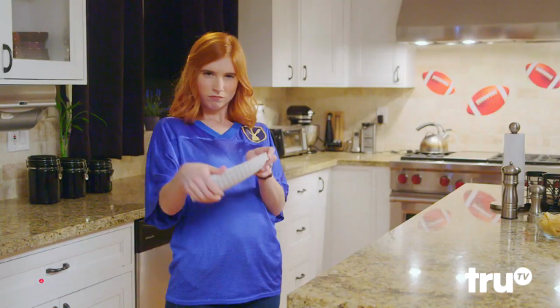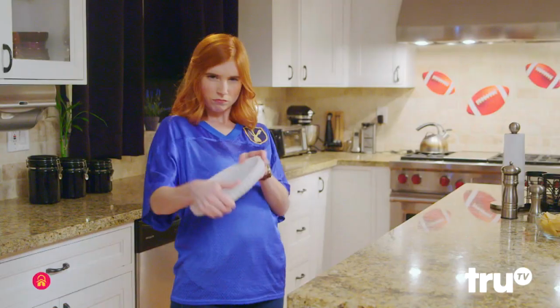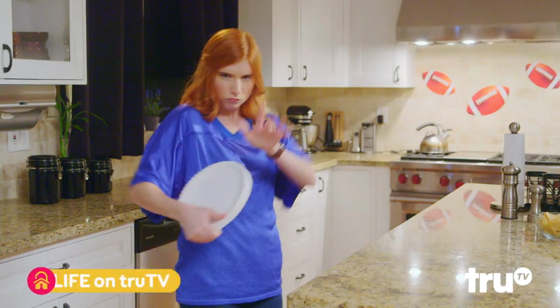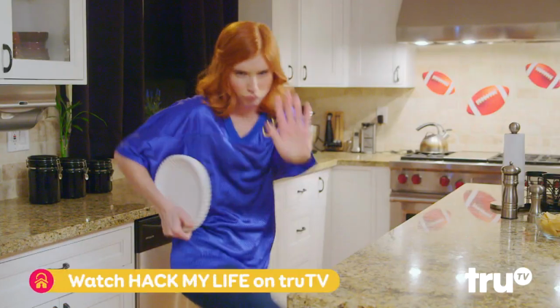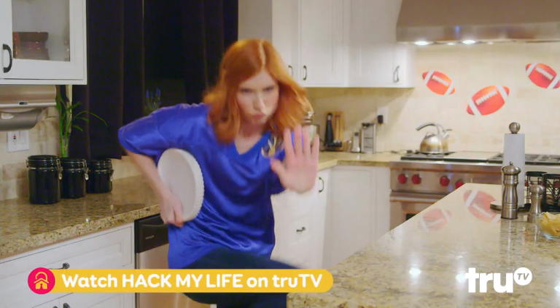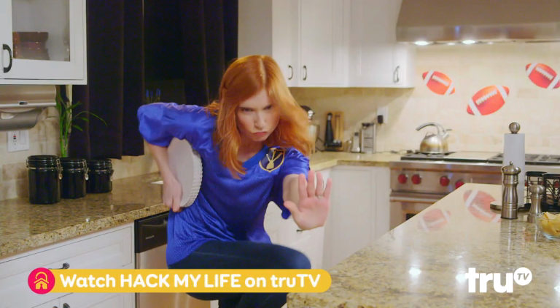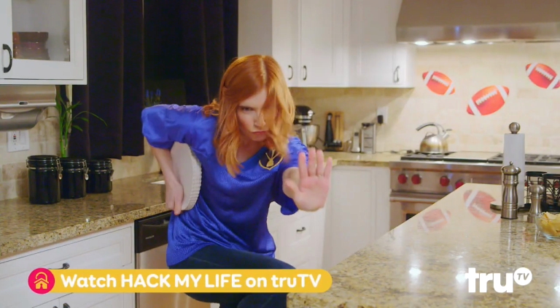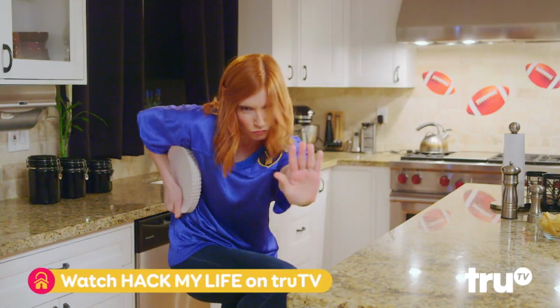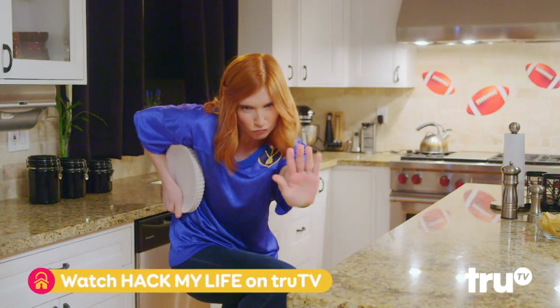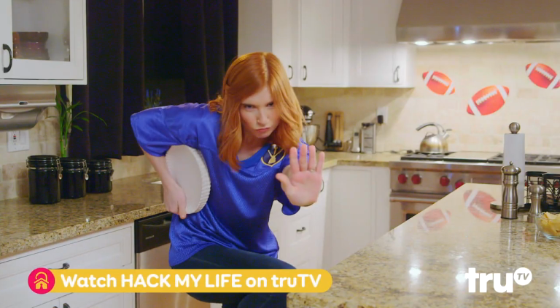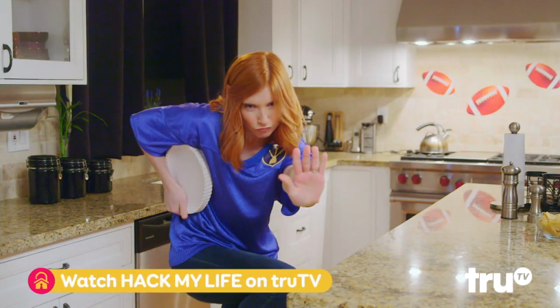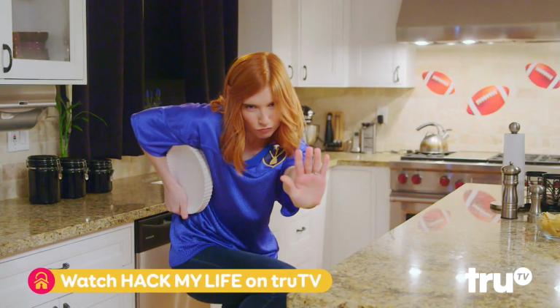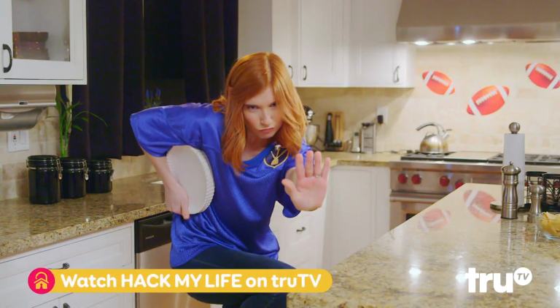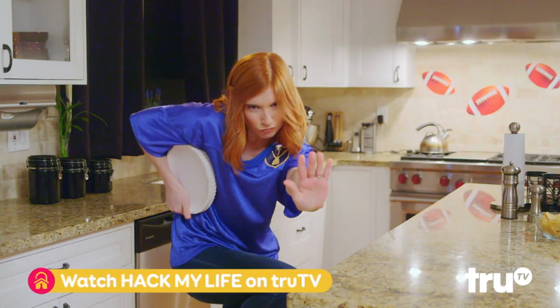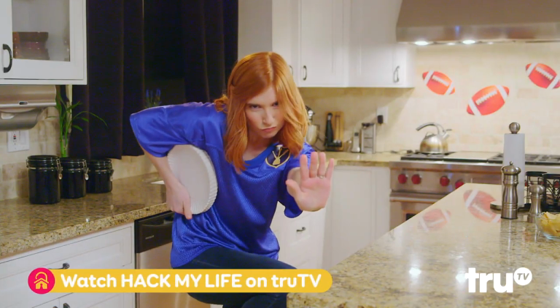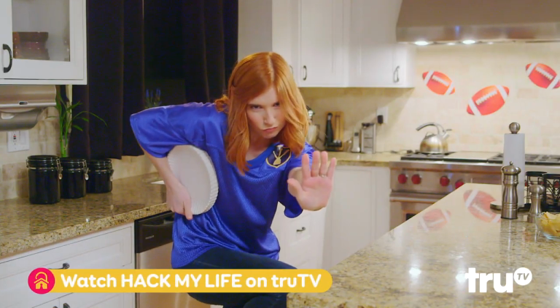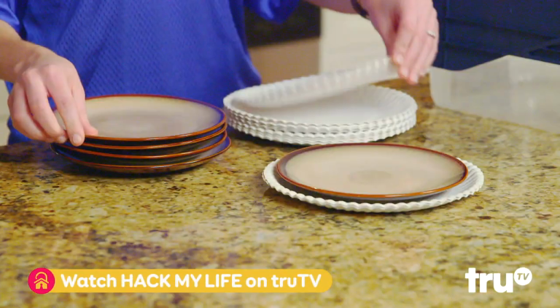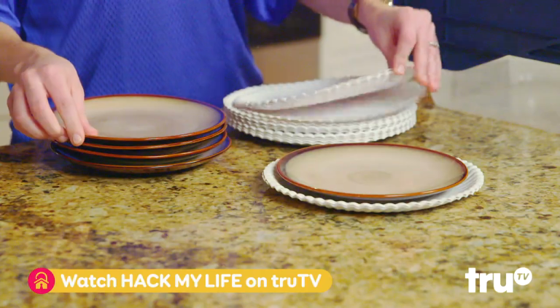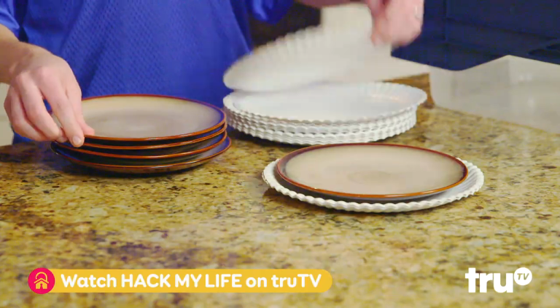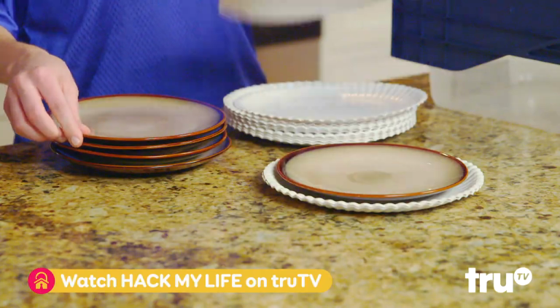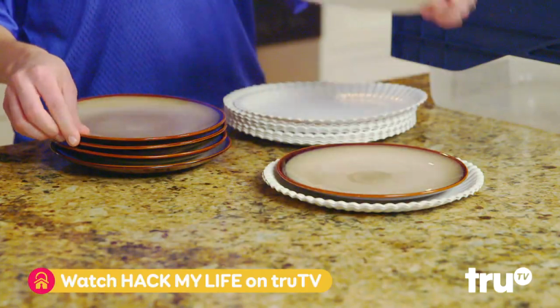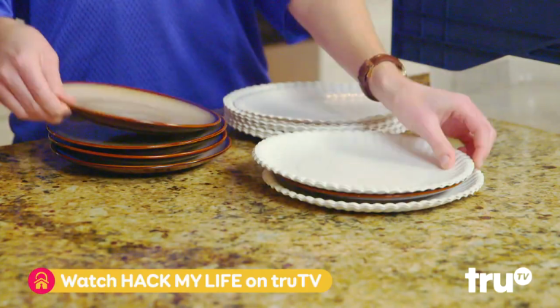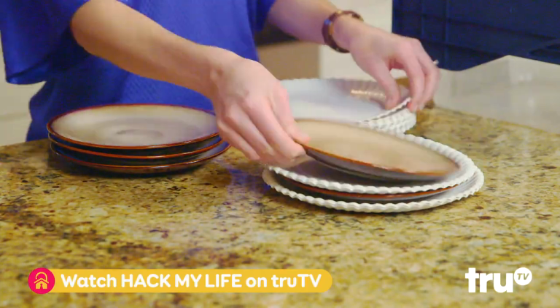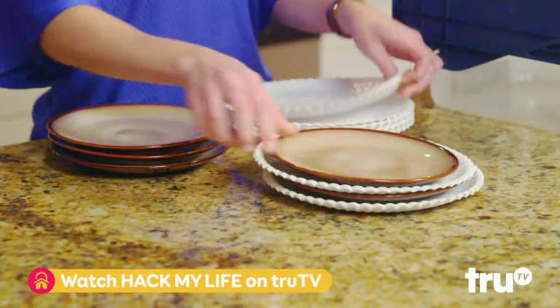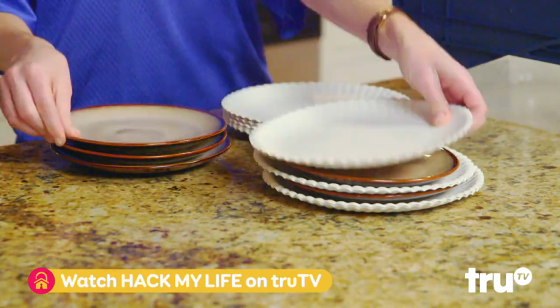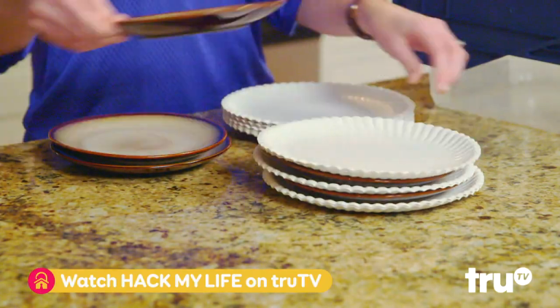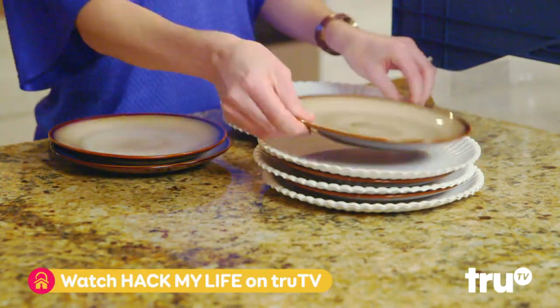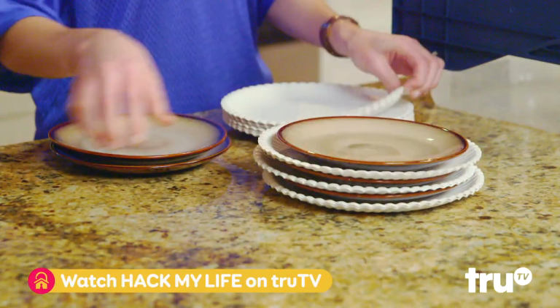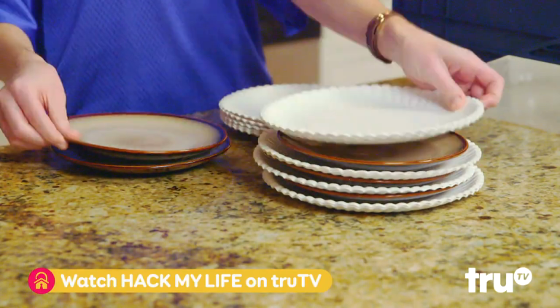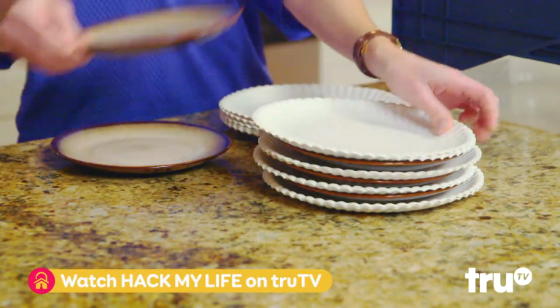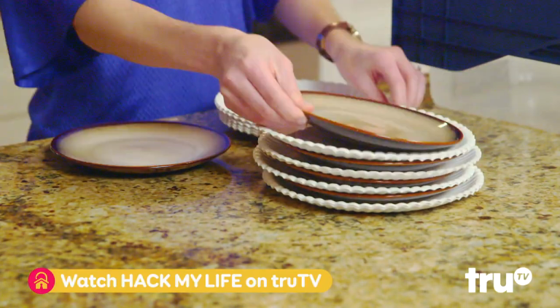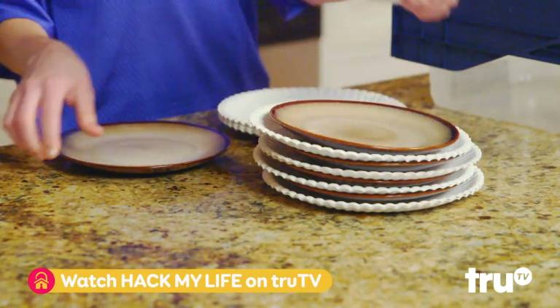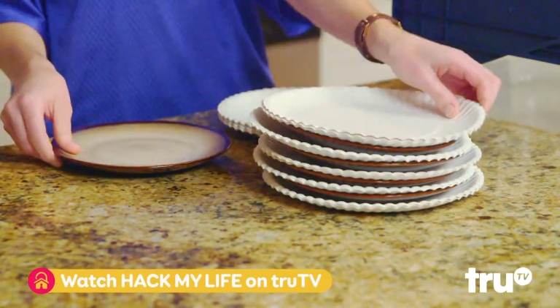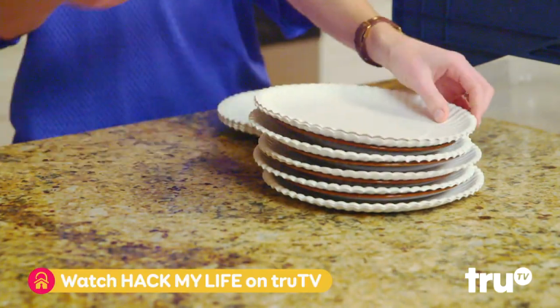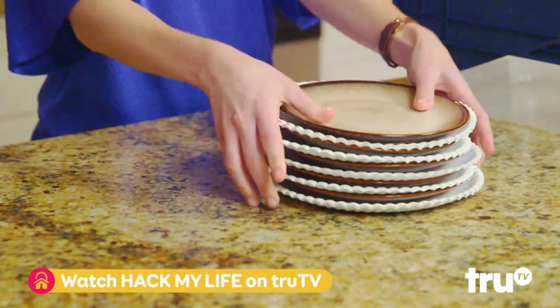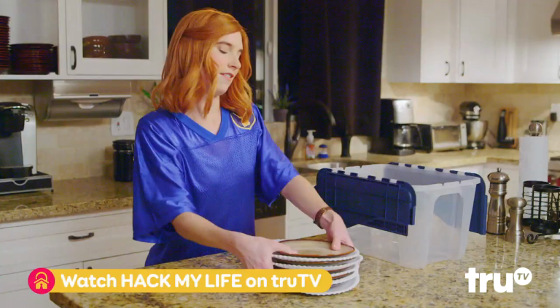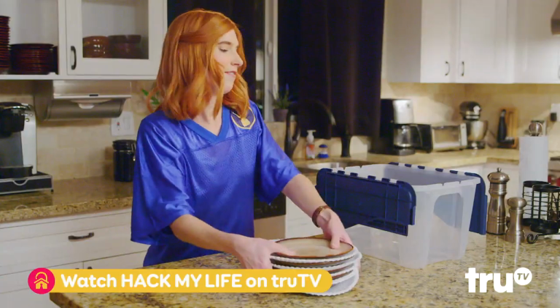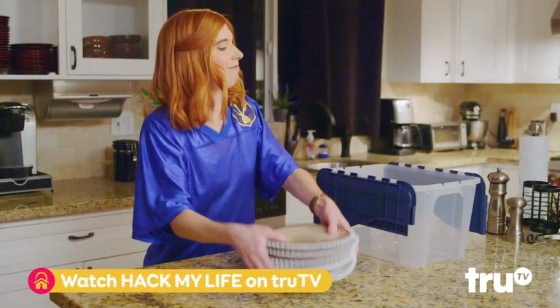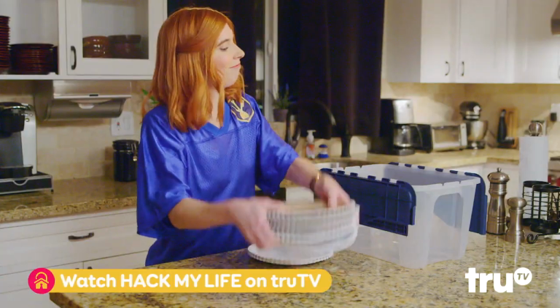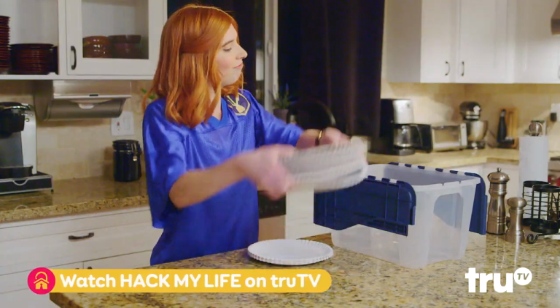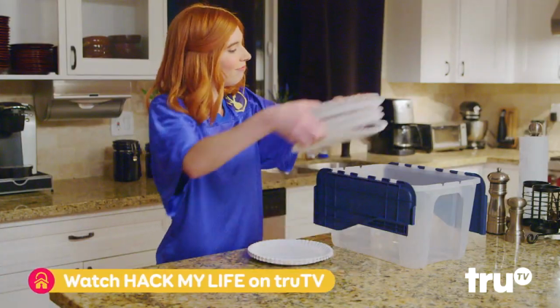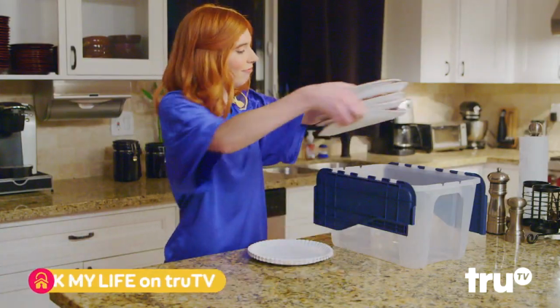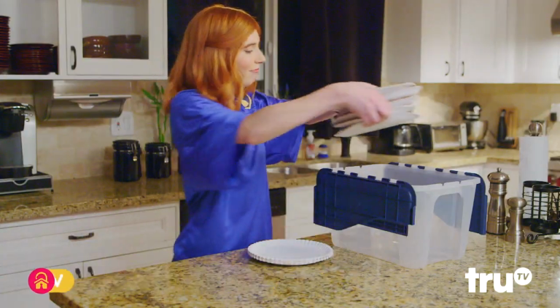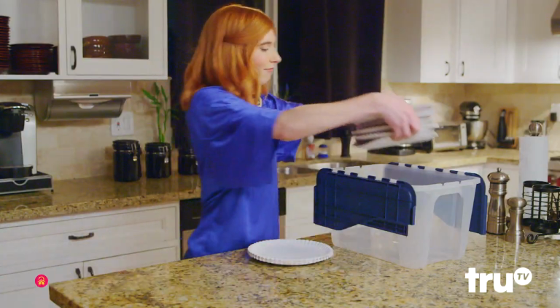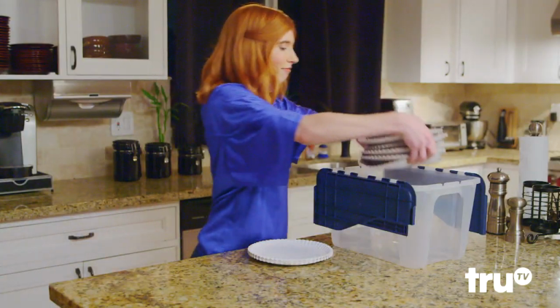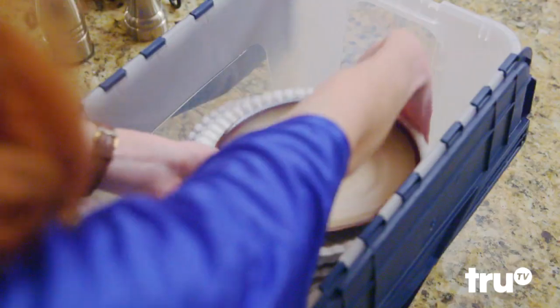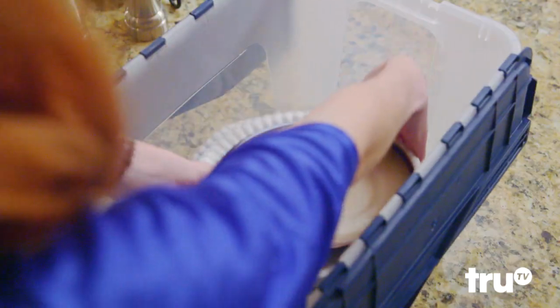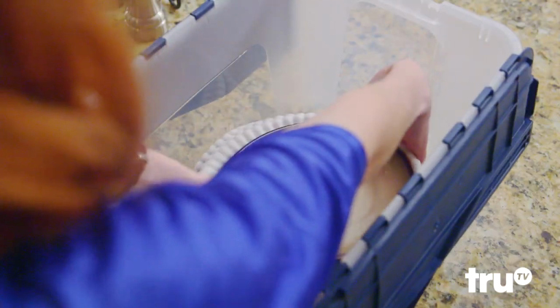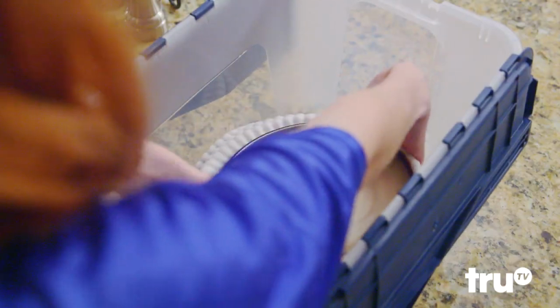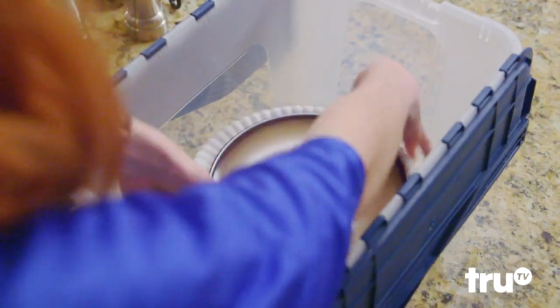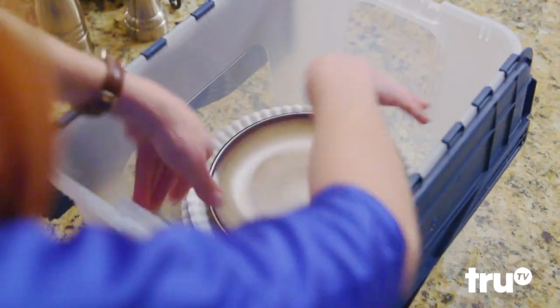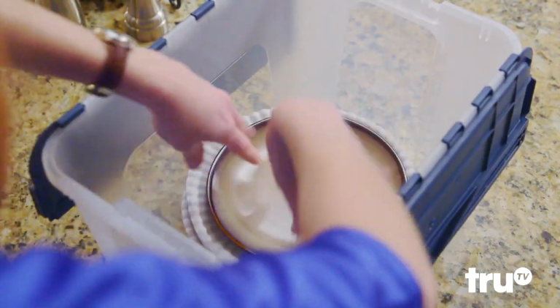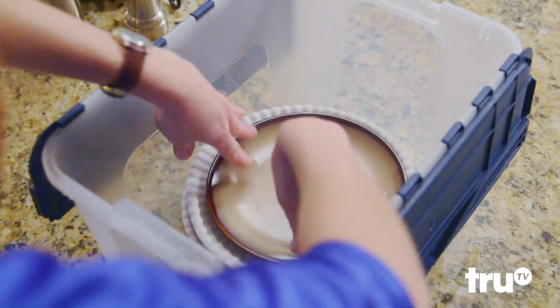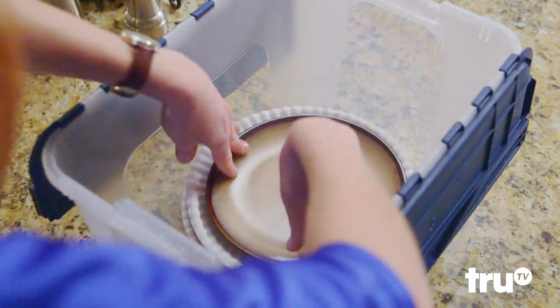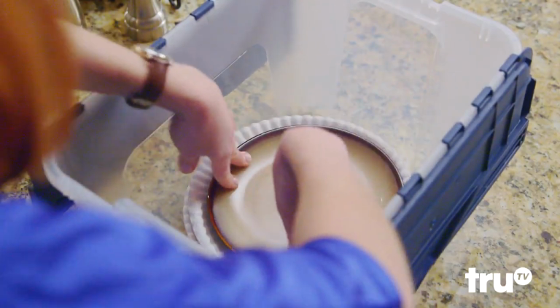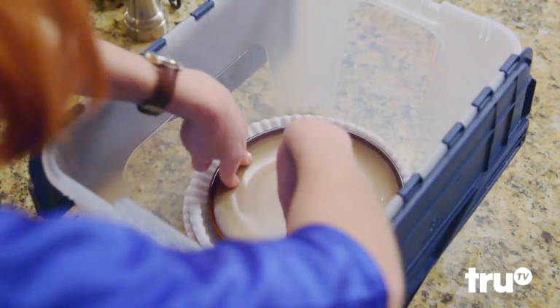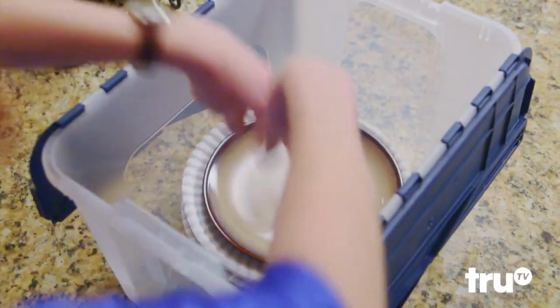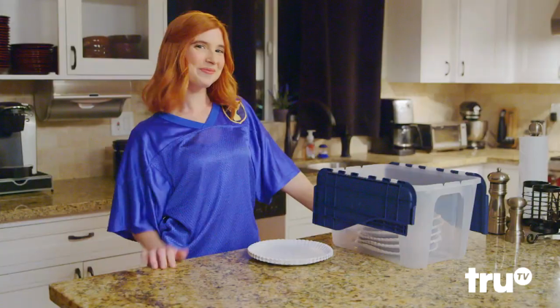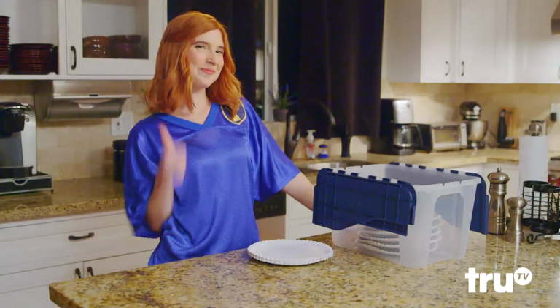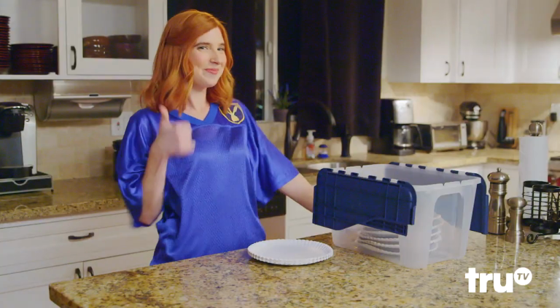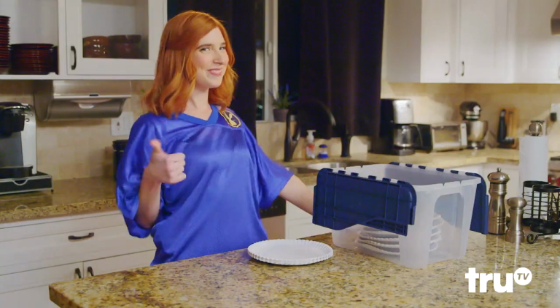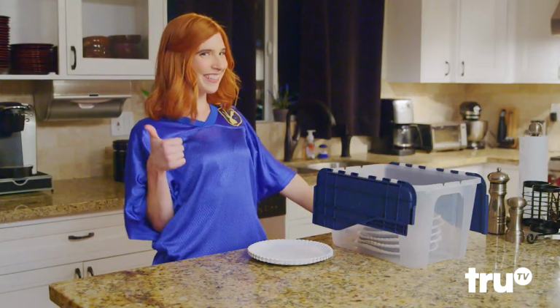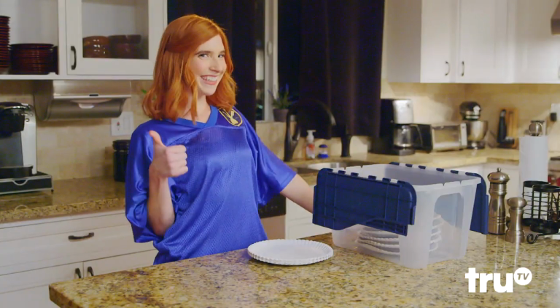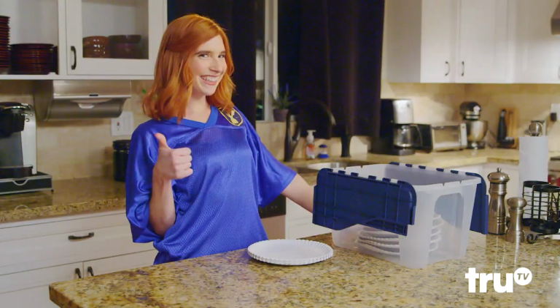Need some defense on moving day? Watch as our MVP slides into home plate and keeps its whole team from breaking down.